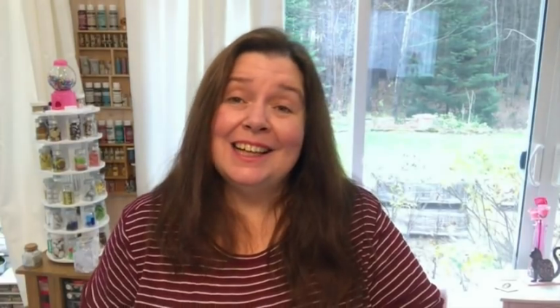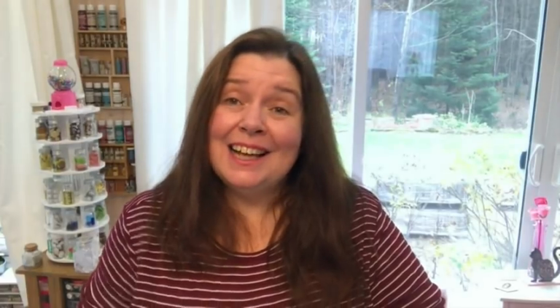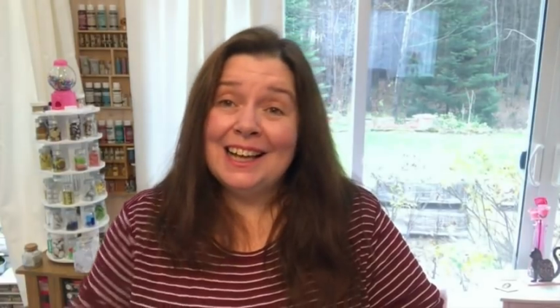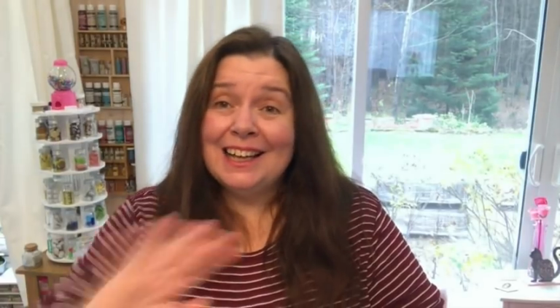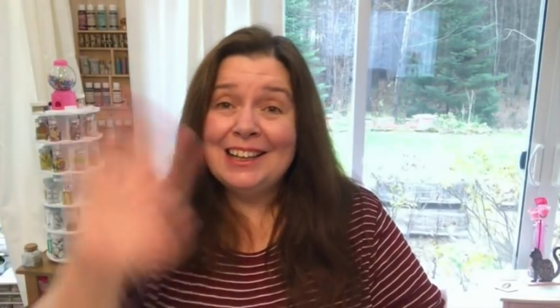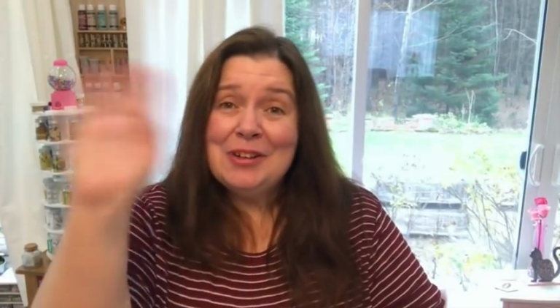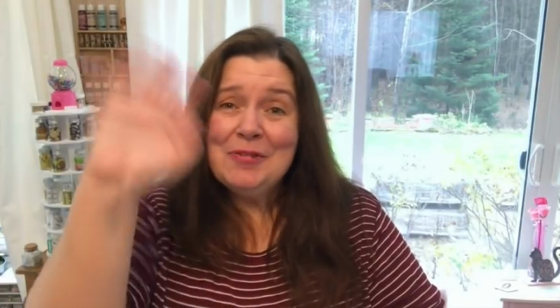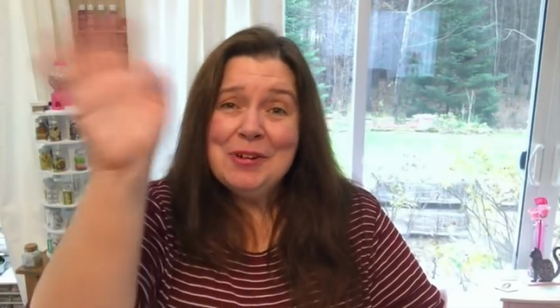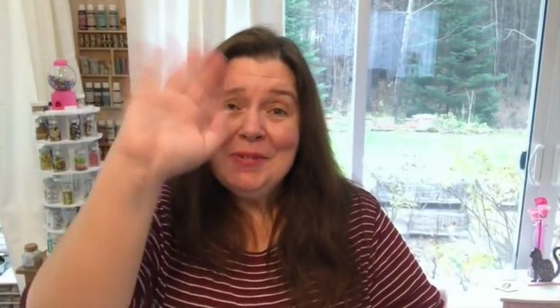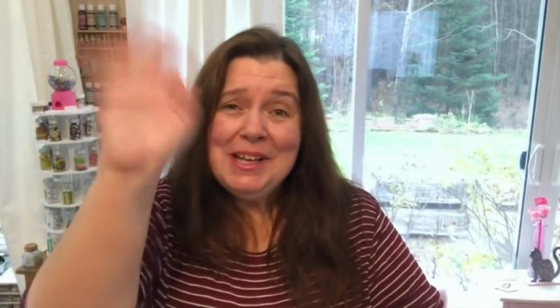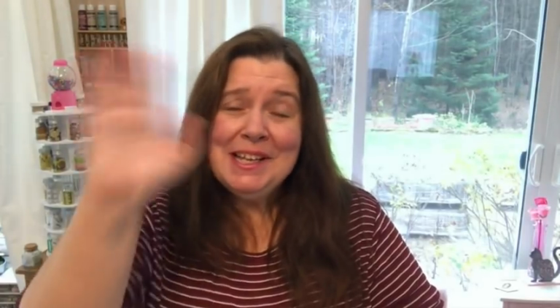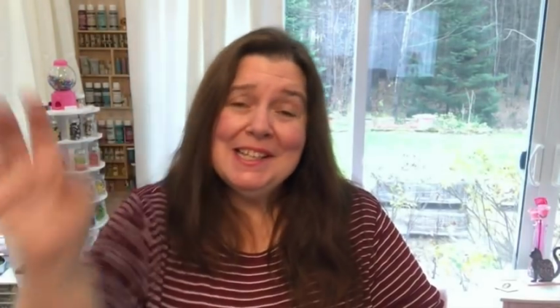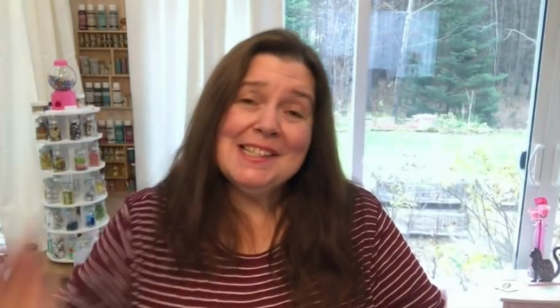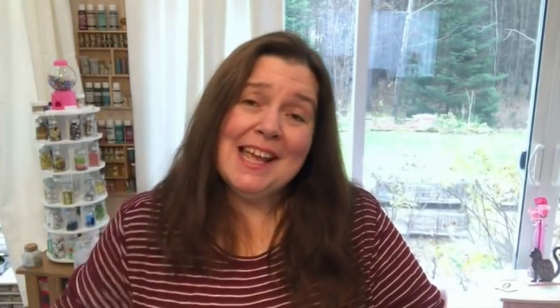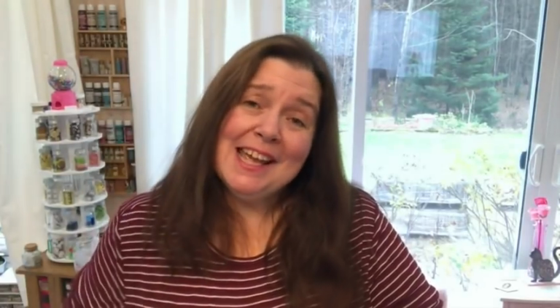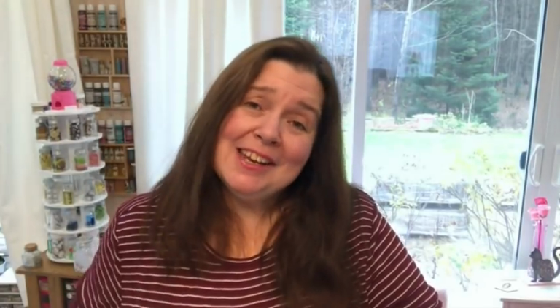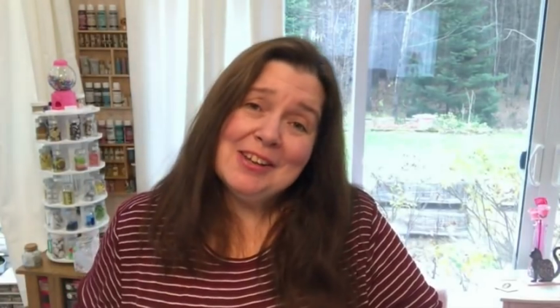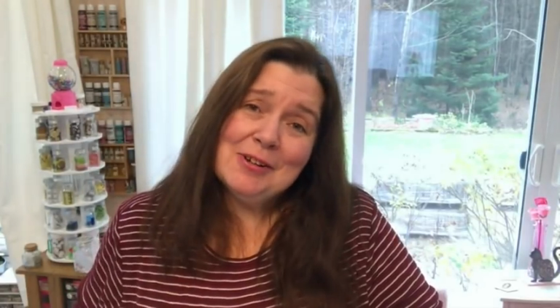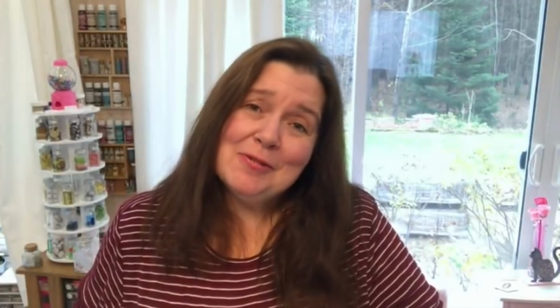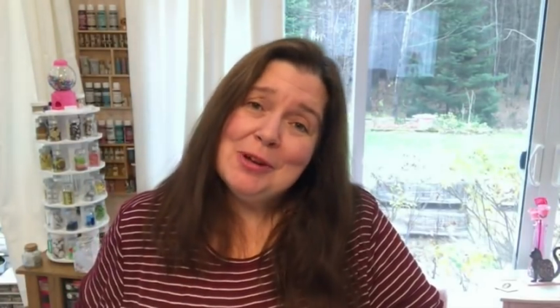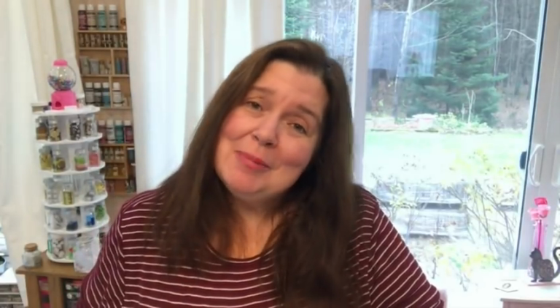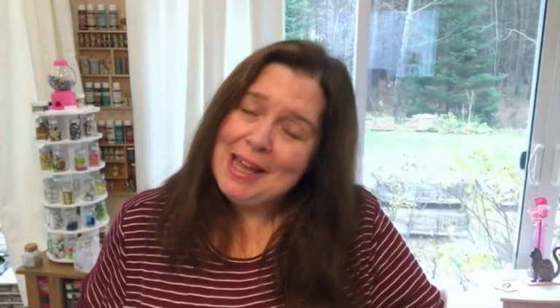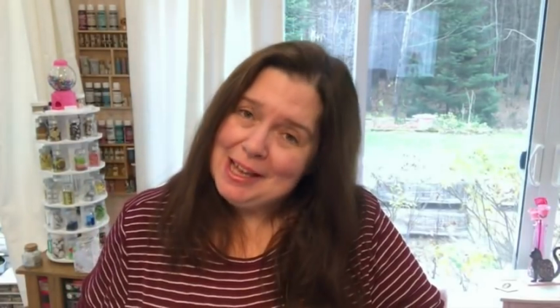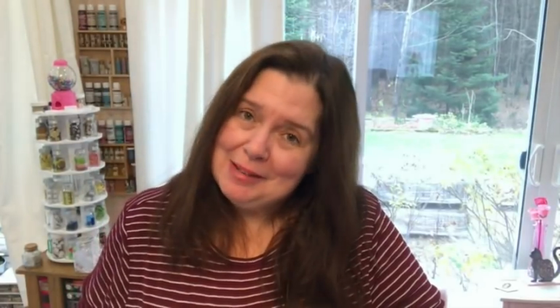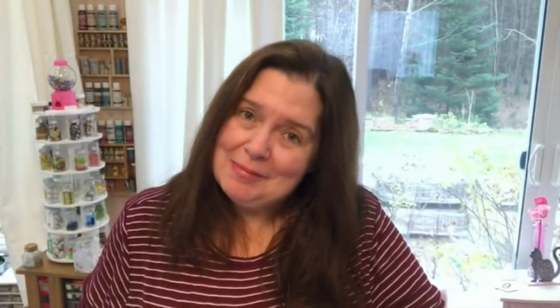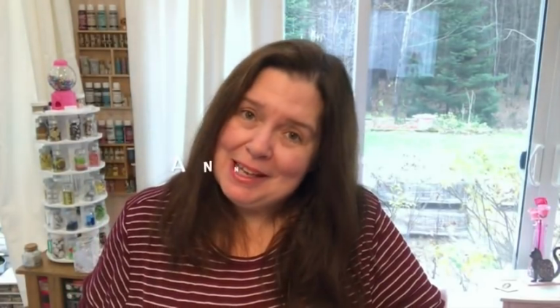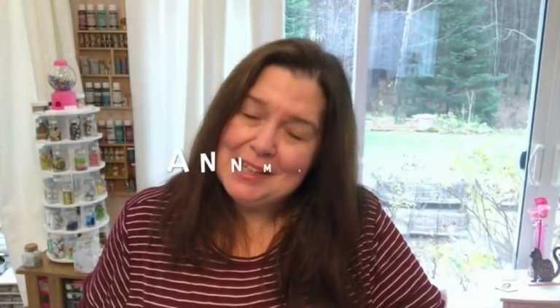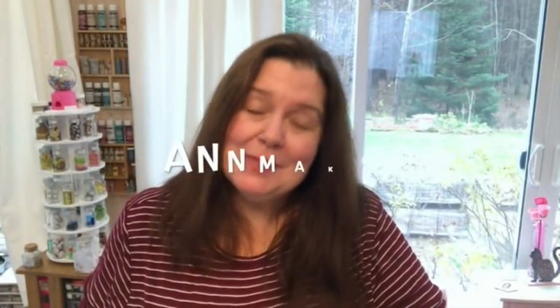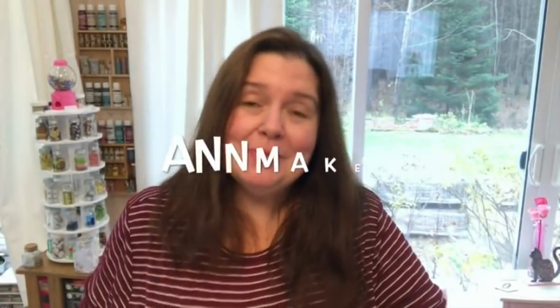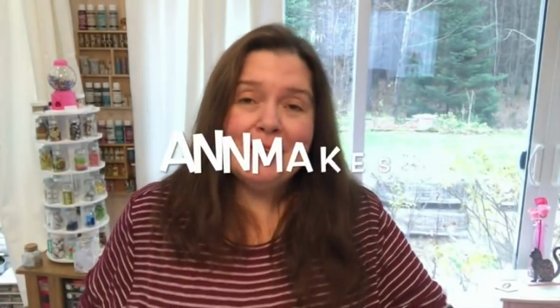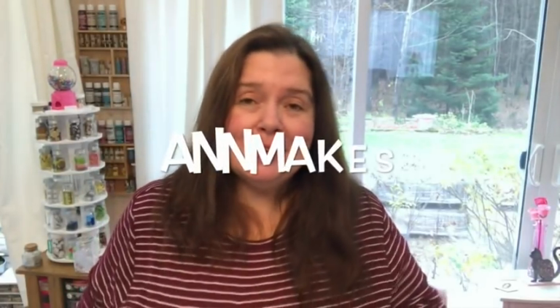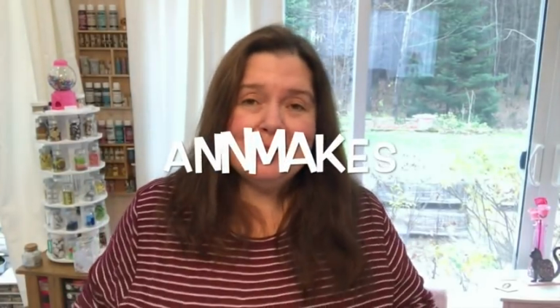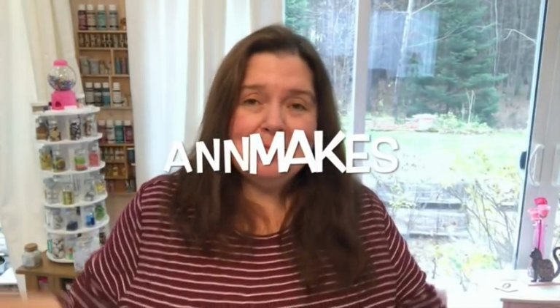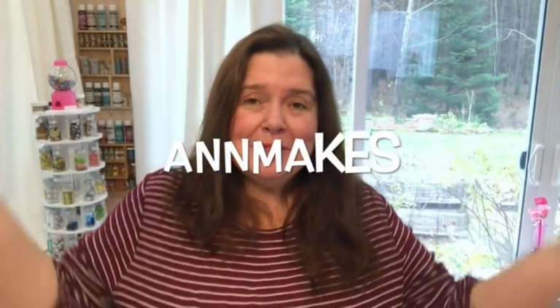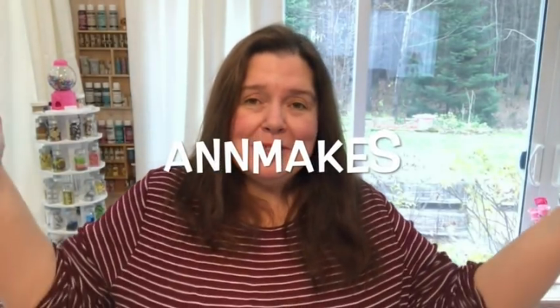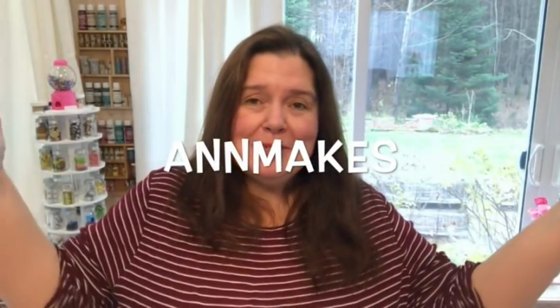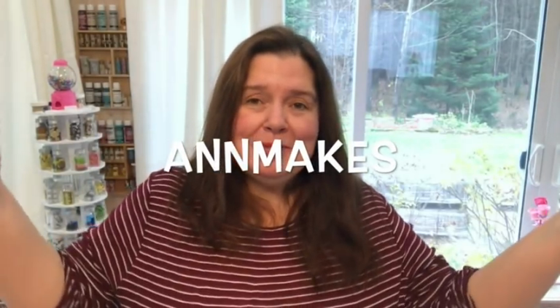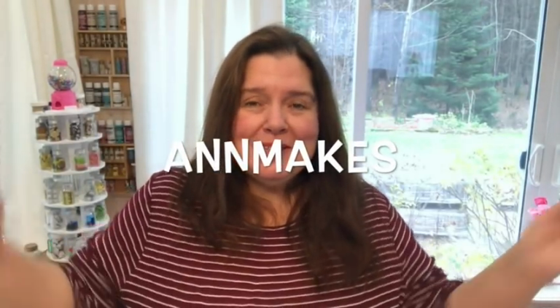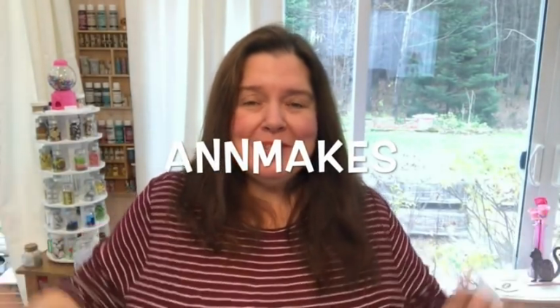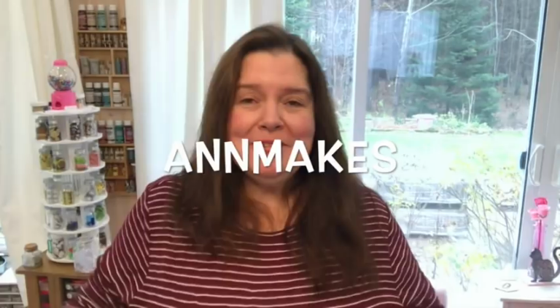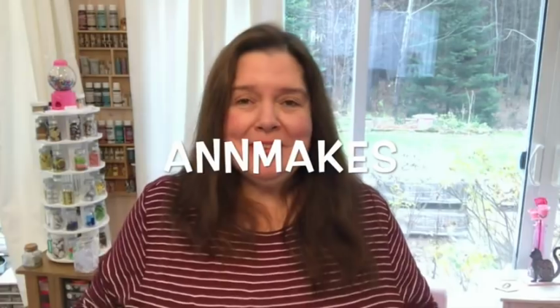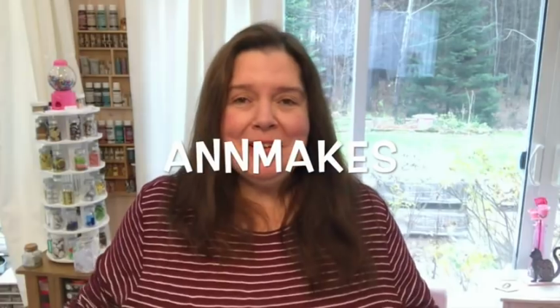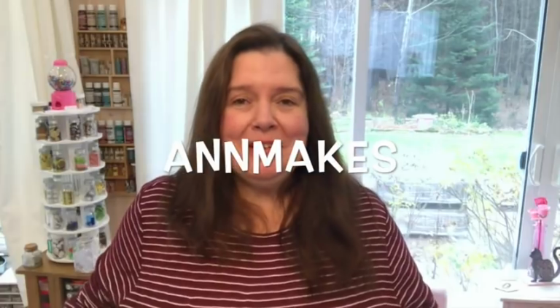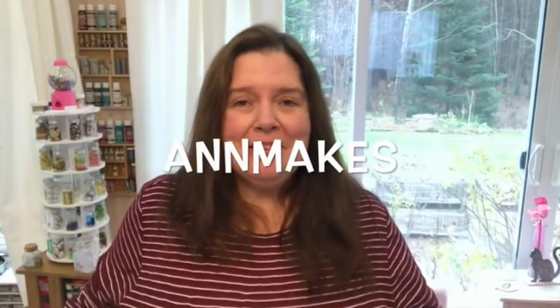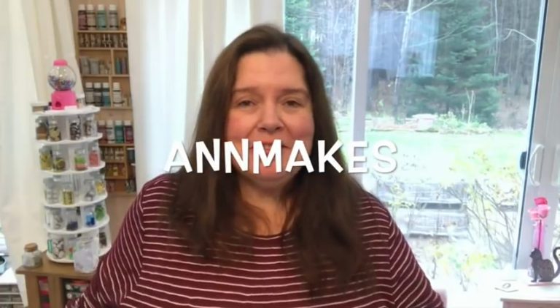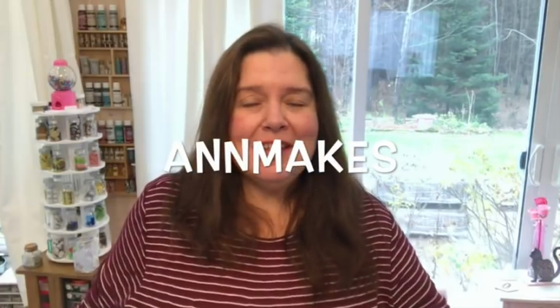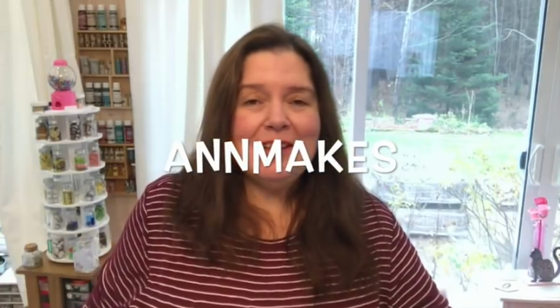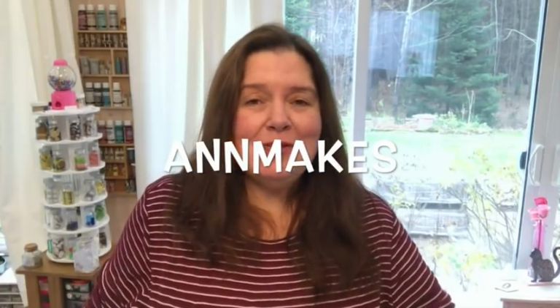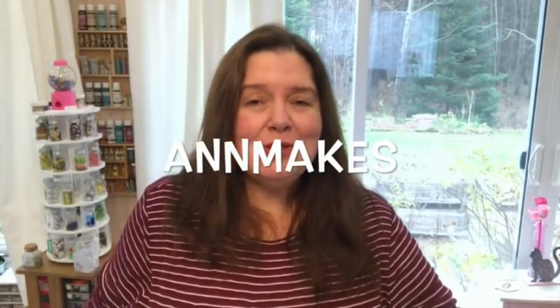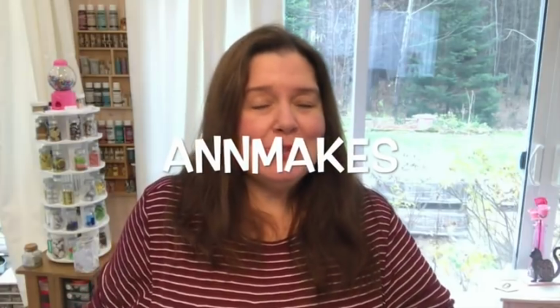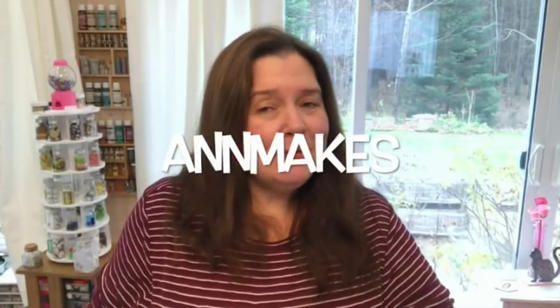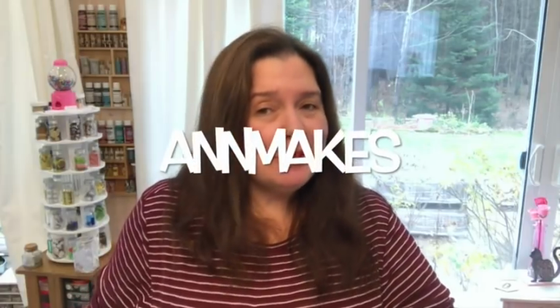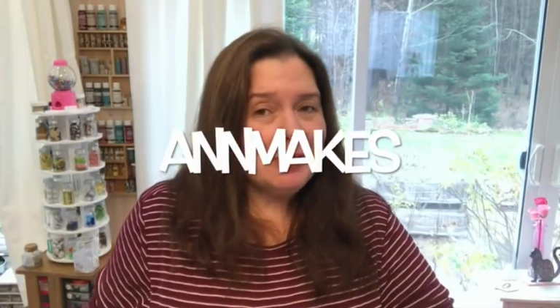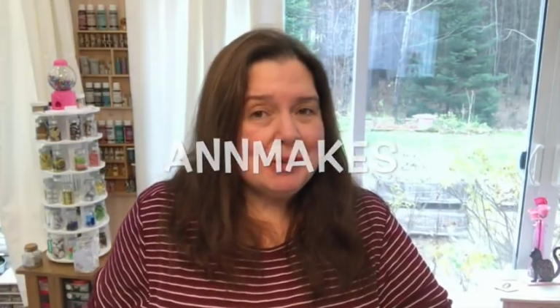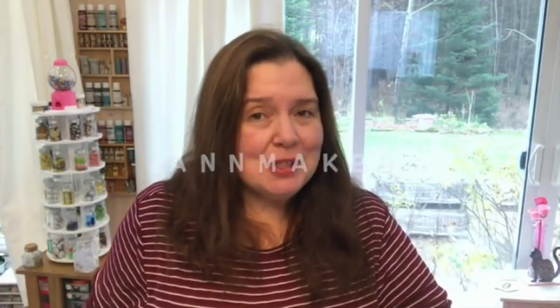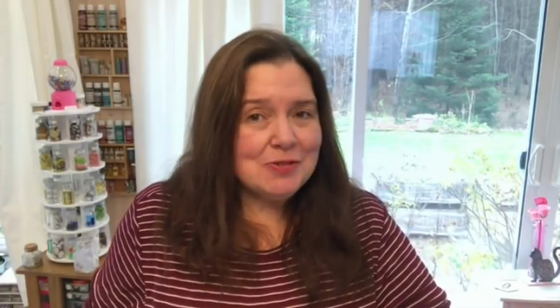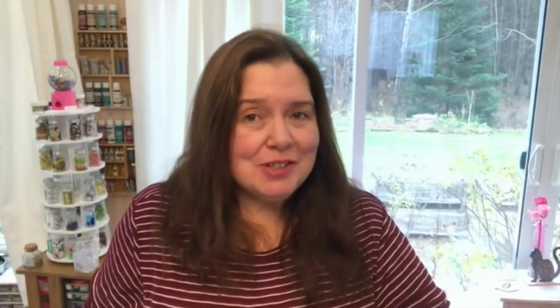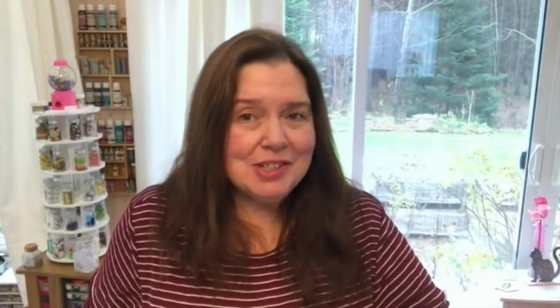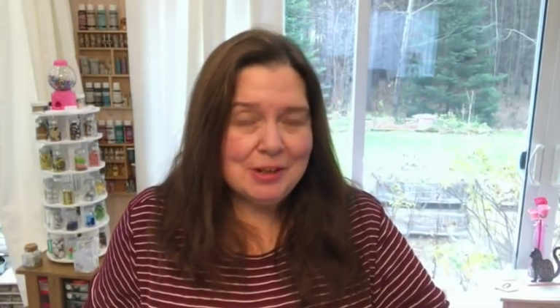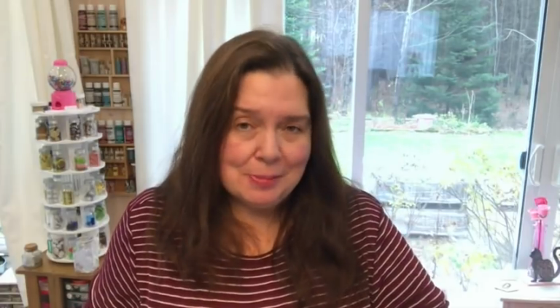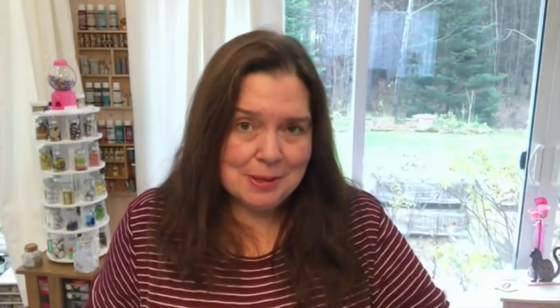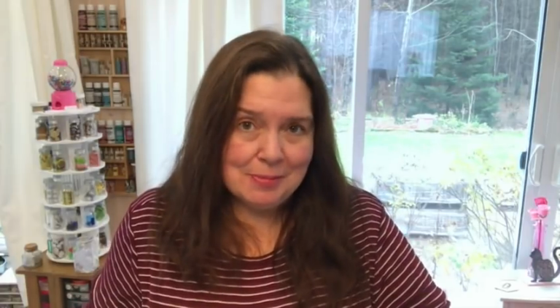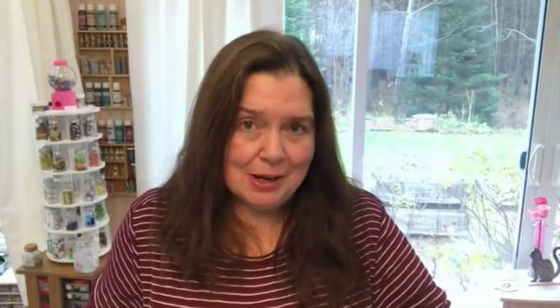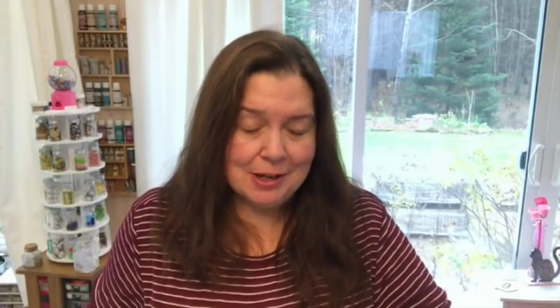Hello everyone, it's Anne here from Anne Makes. Welcome into my studio. Thank you so very much for stopping by.